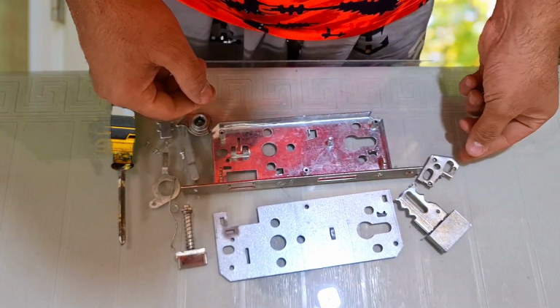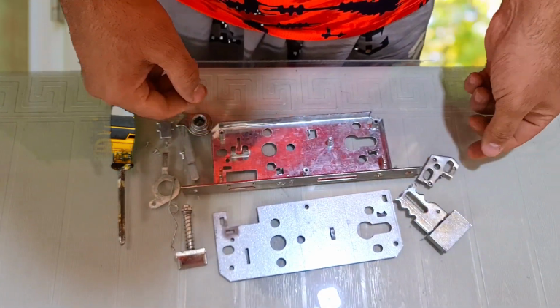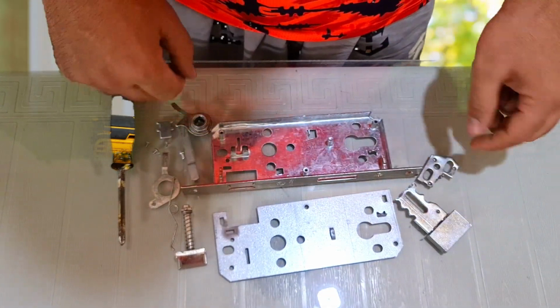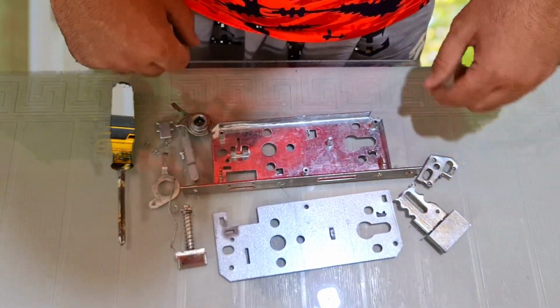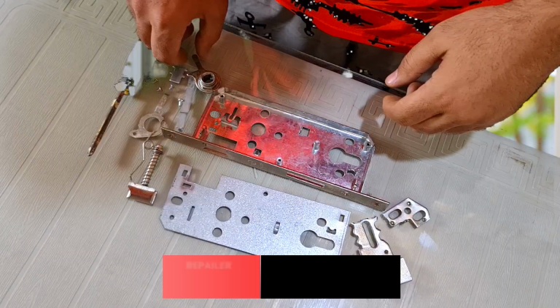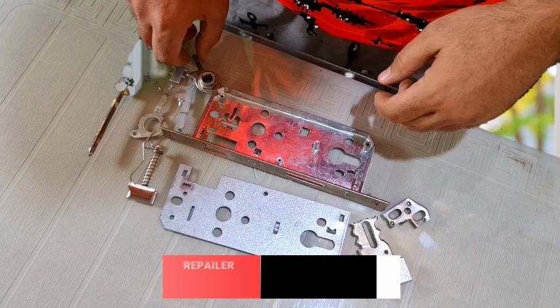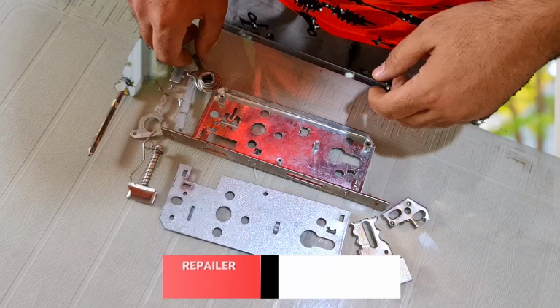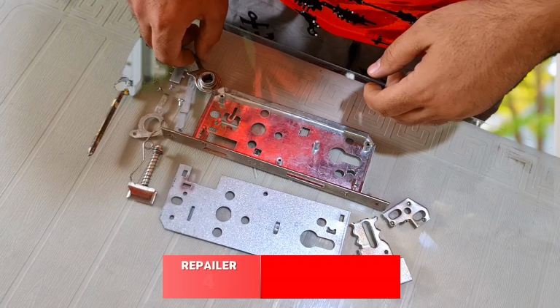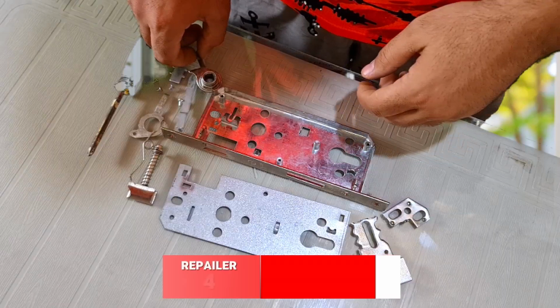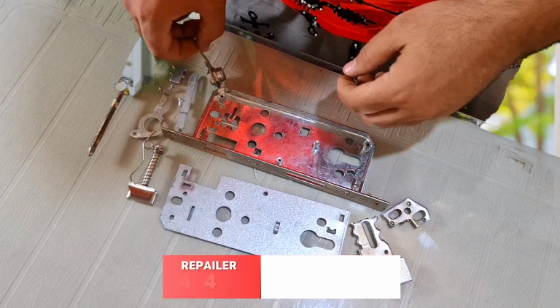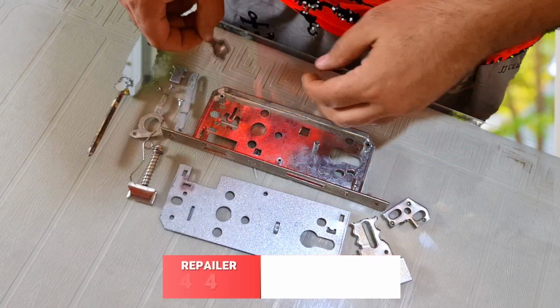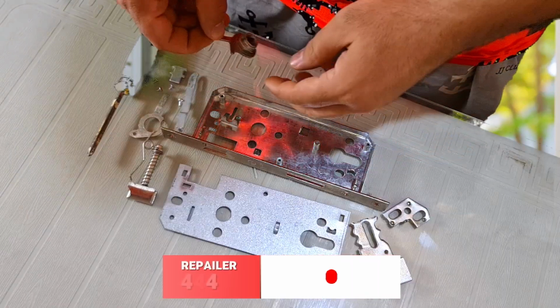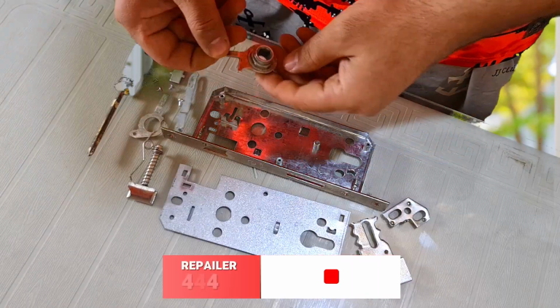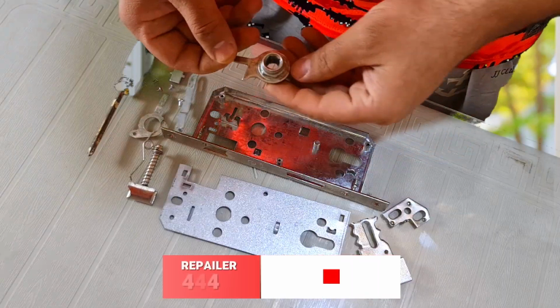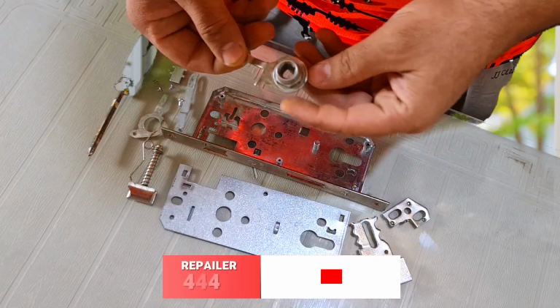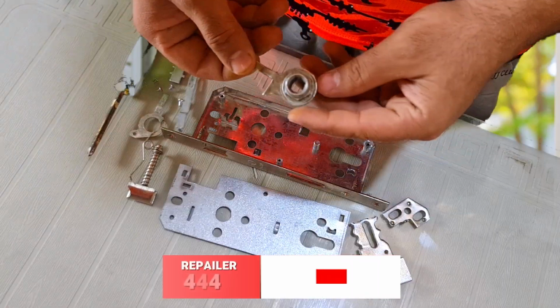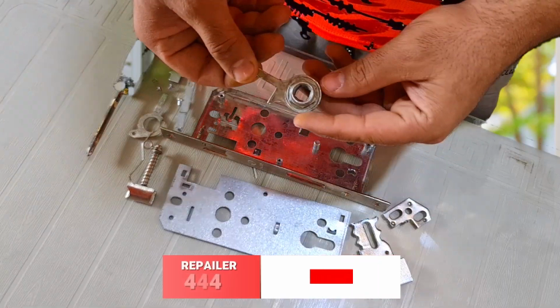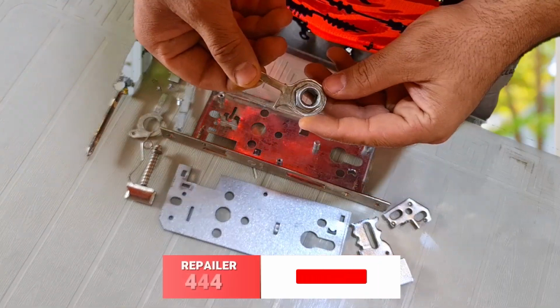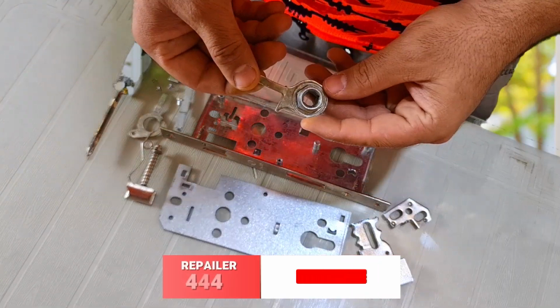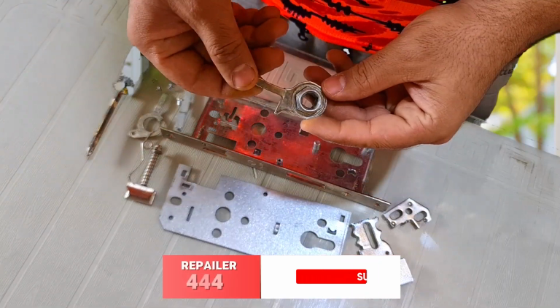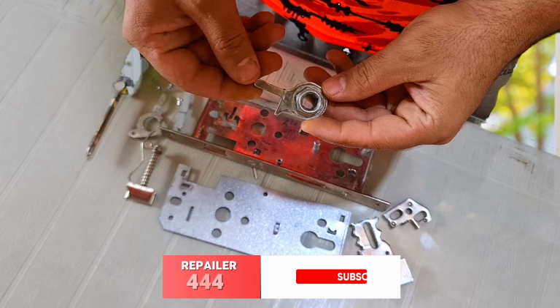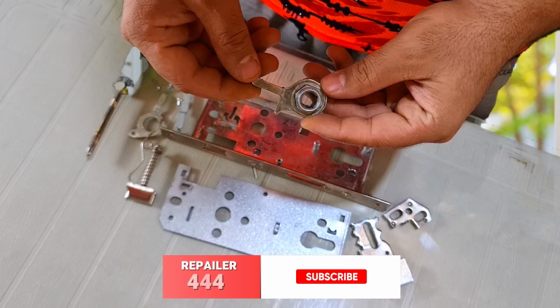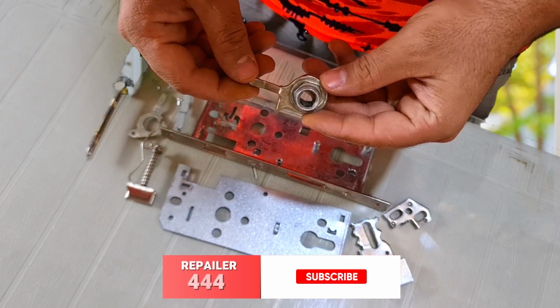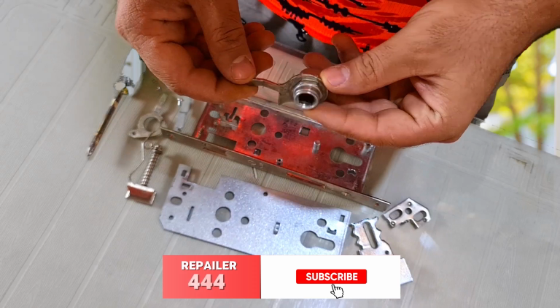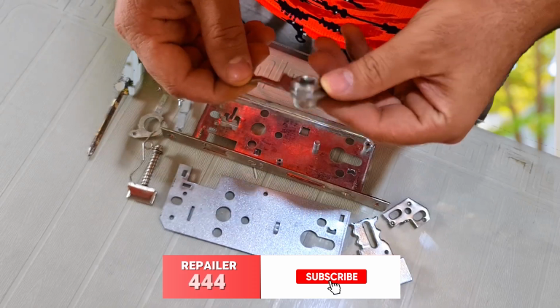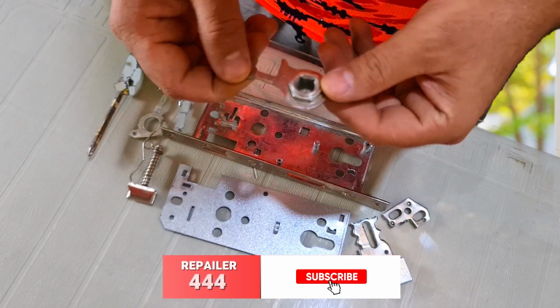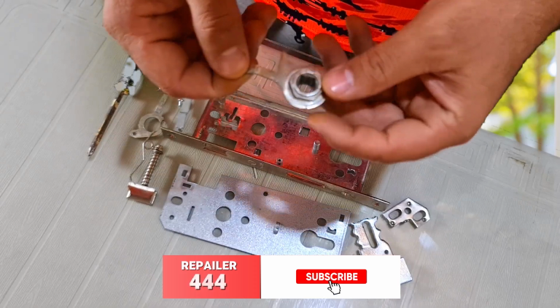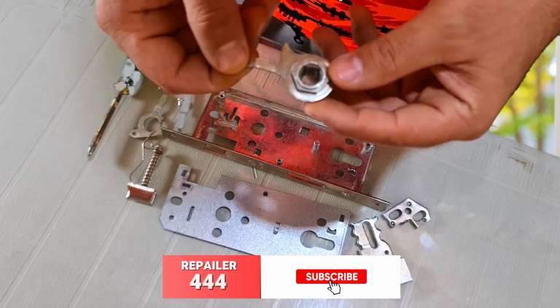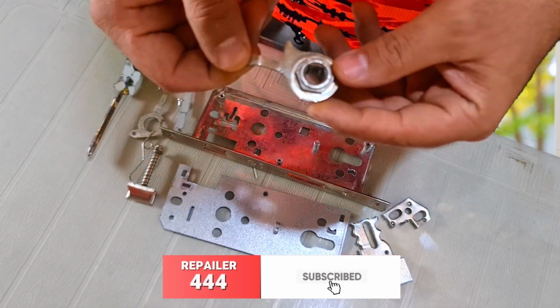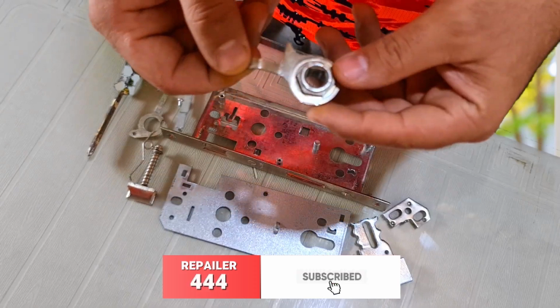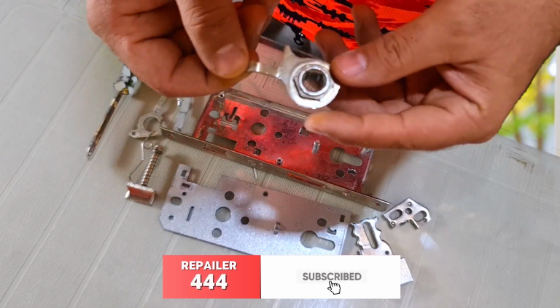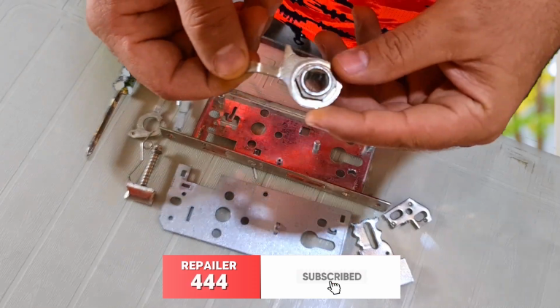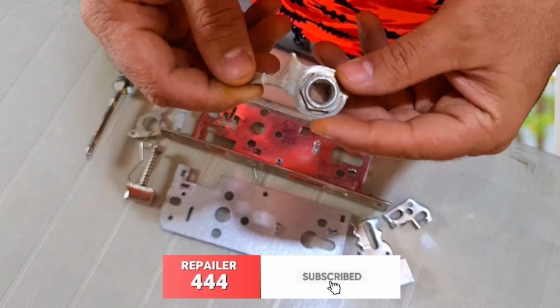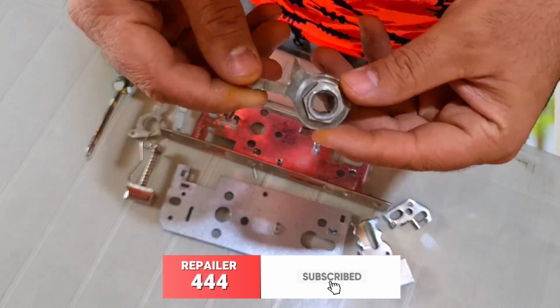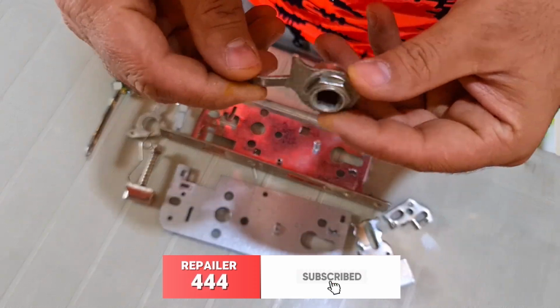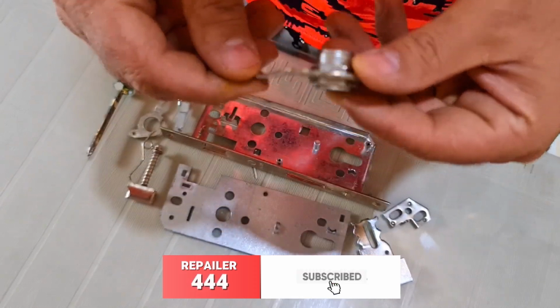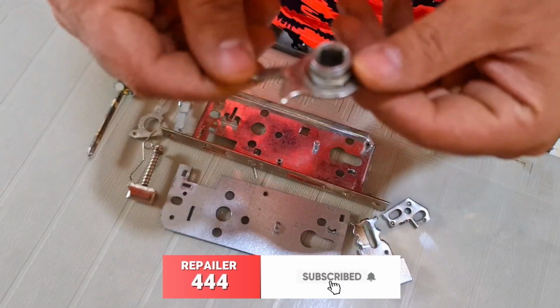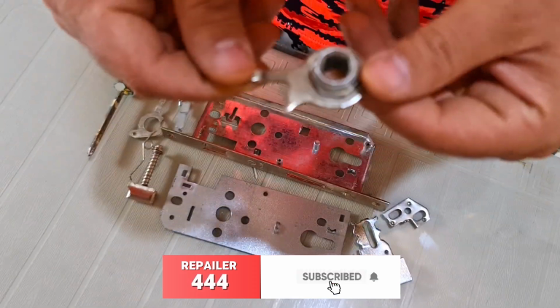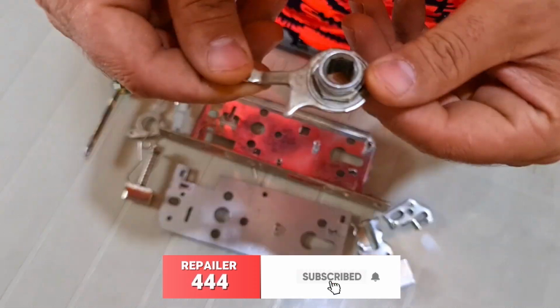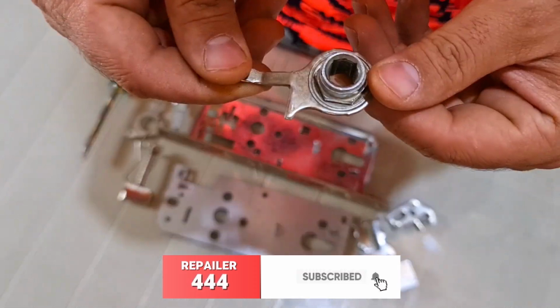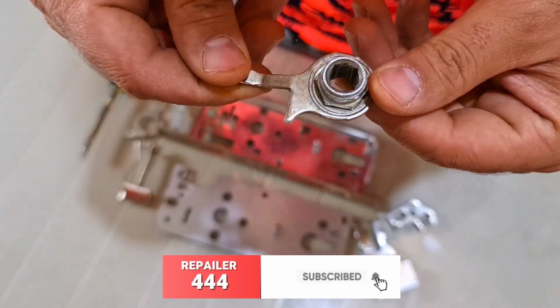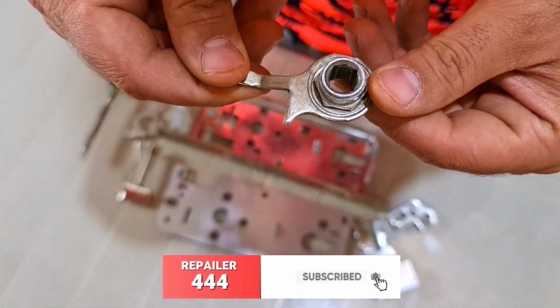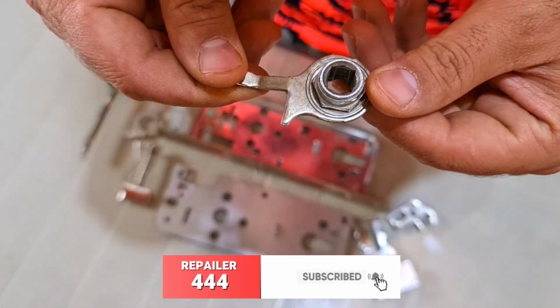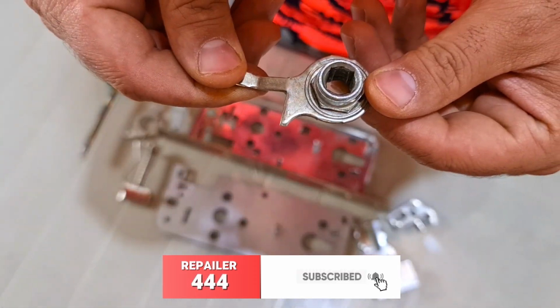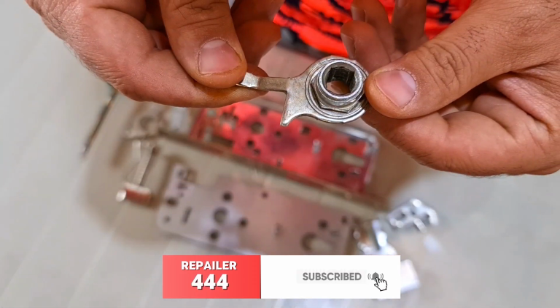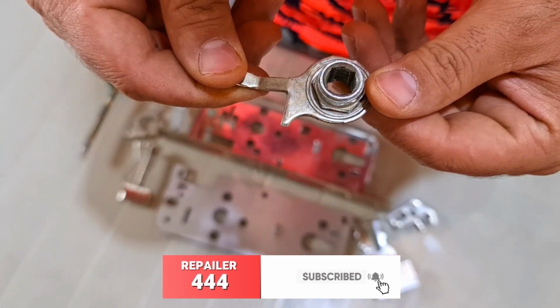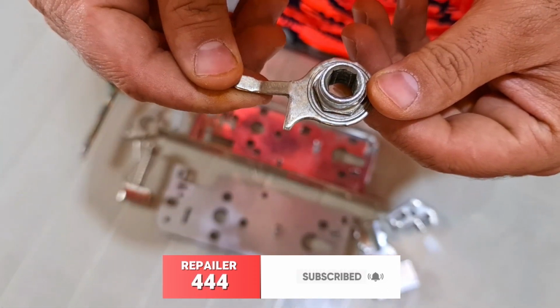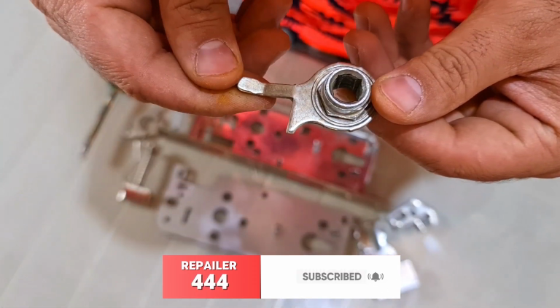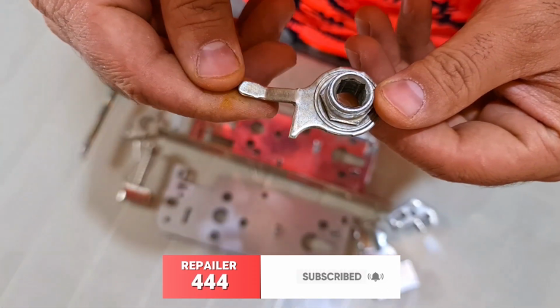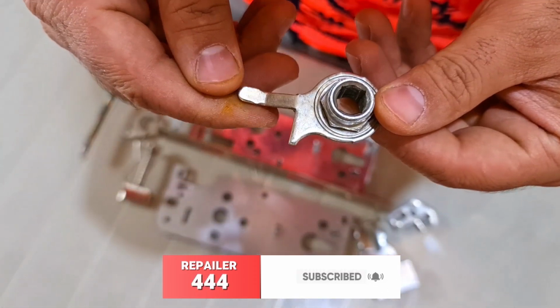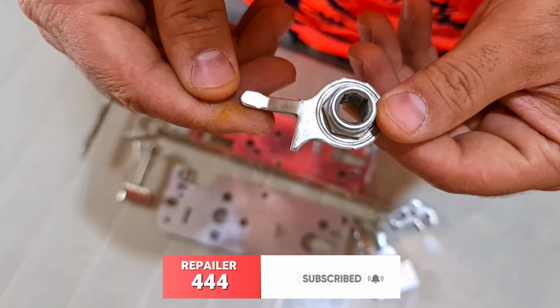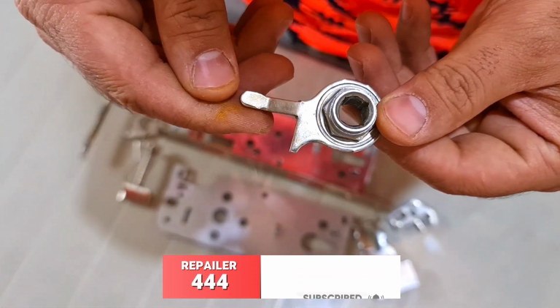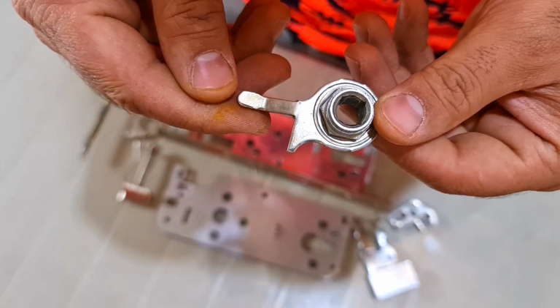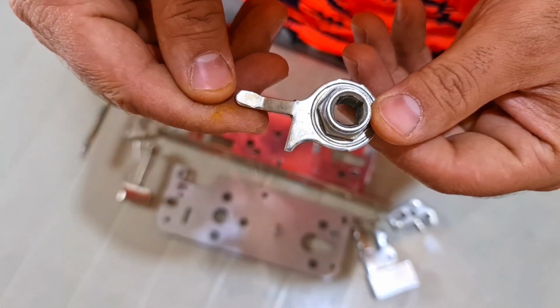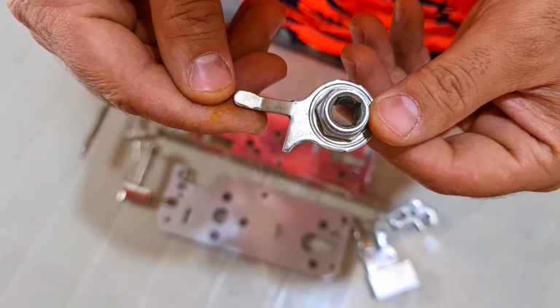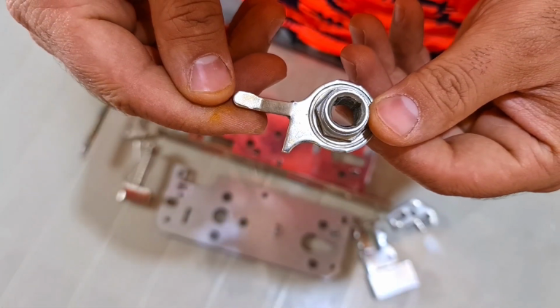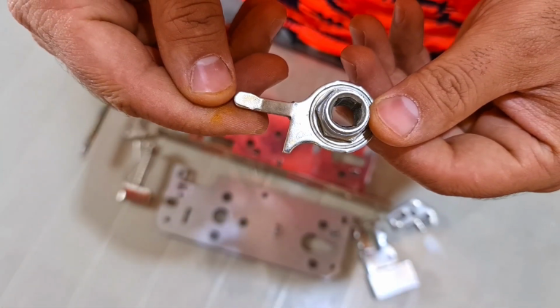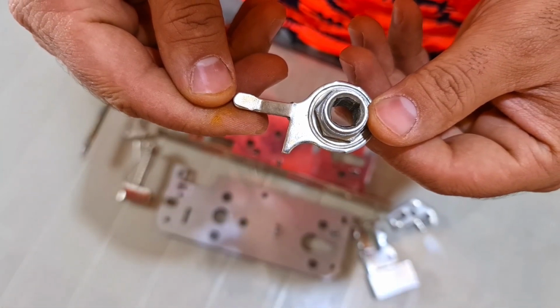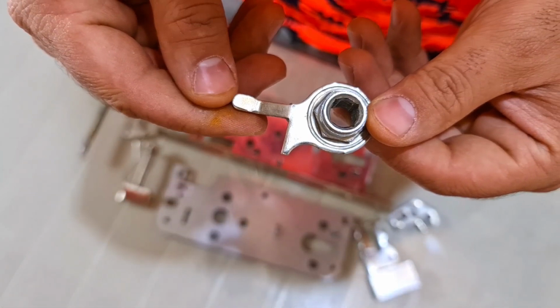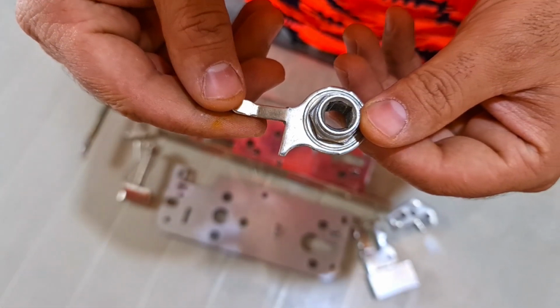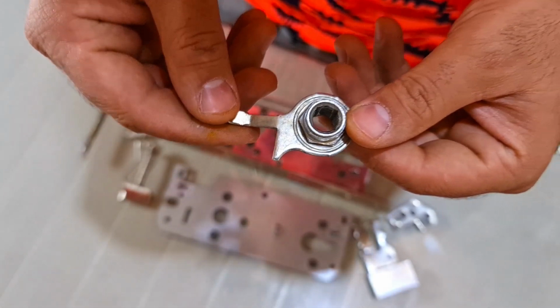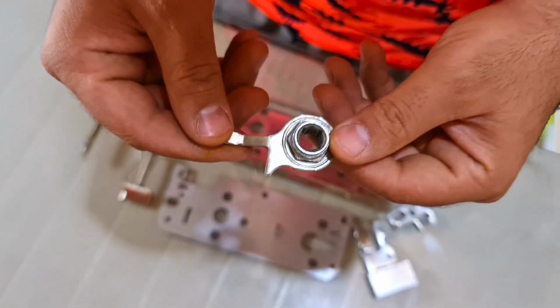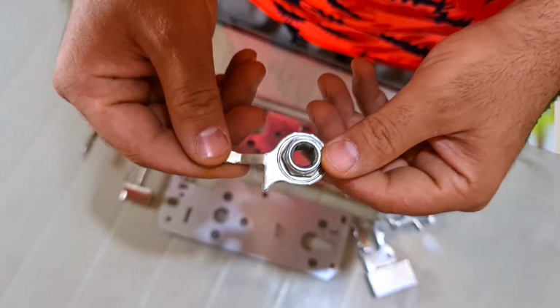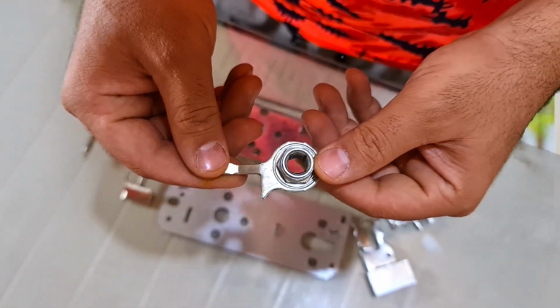Now I will assemble all the internal parts of the lock. Just pay more attention to the angle and shape of the parts.